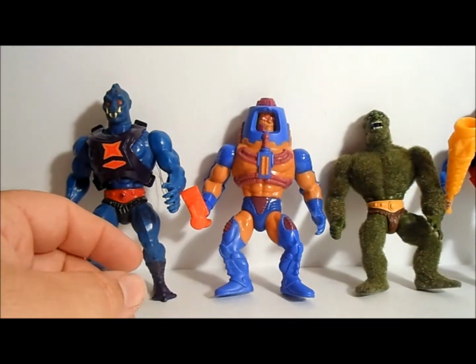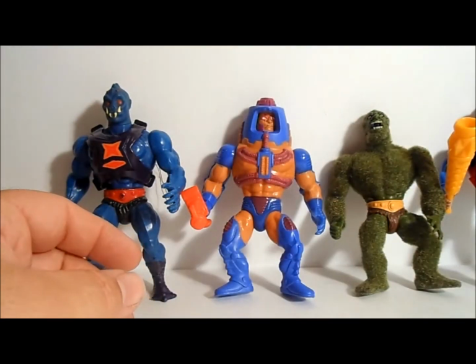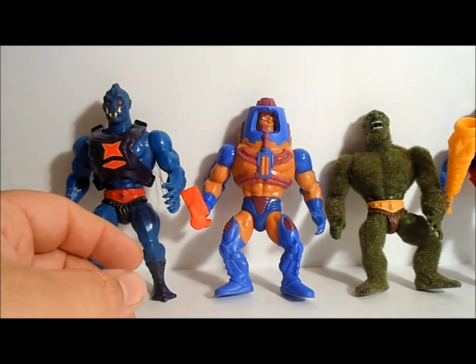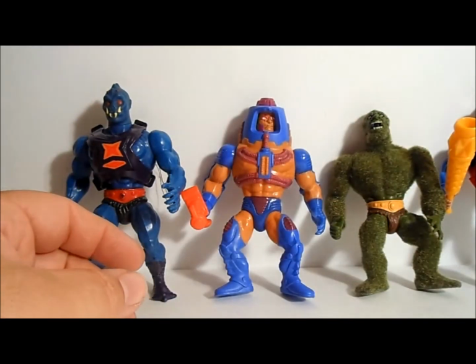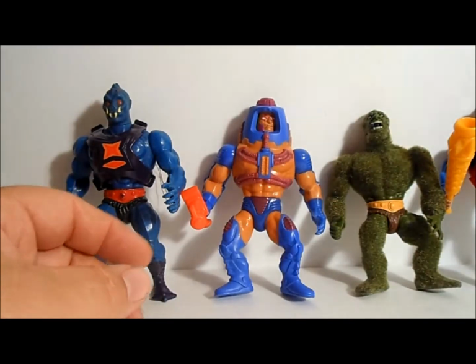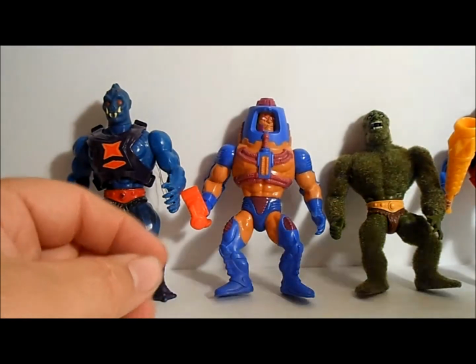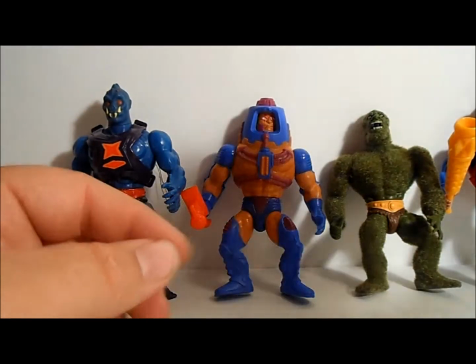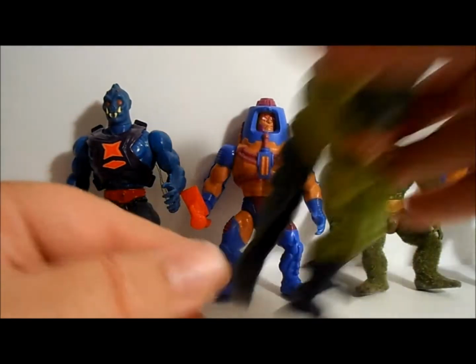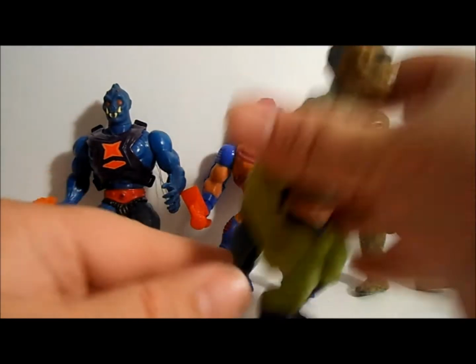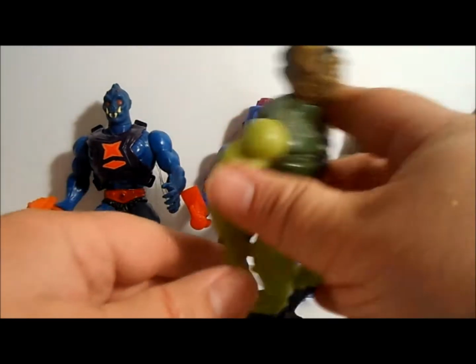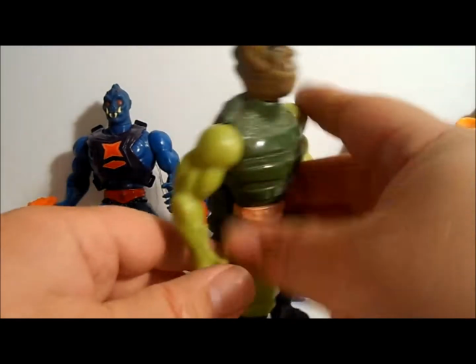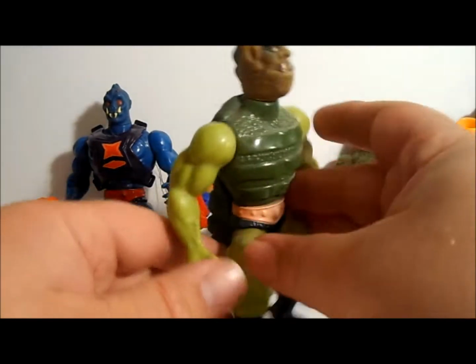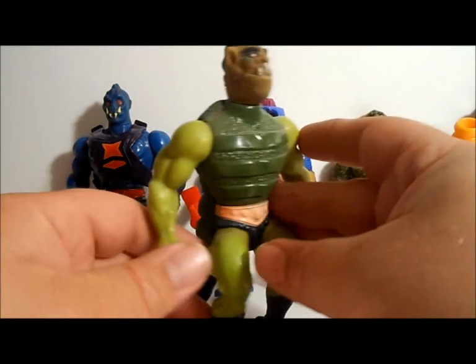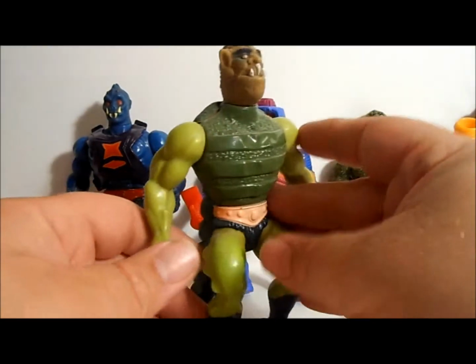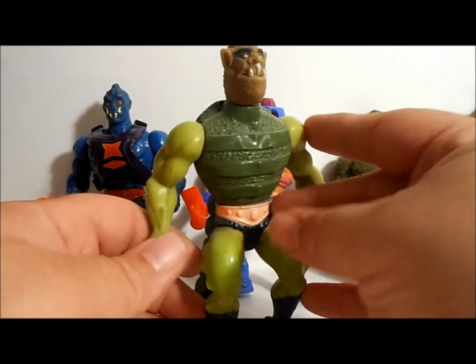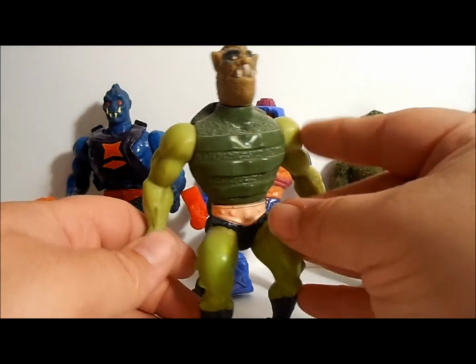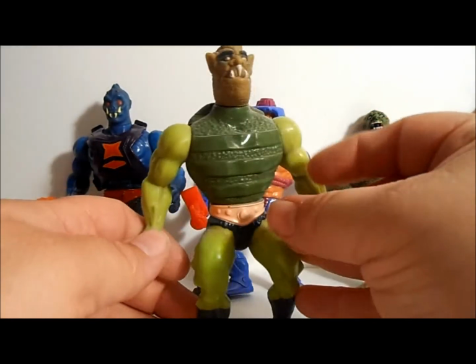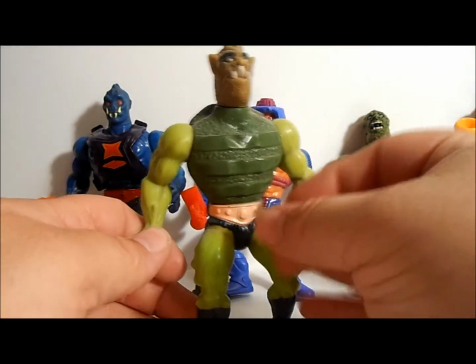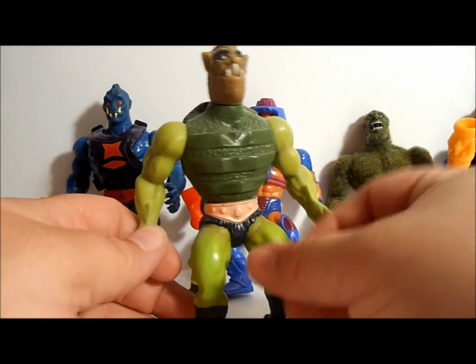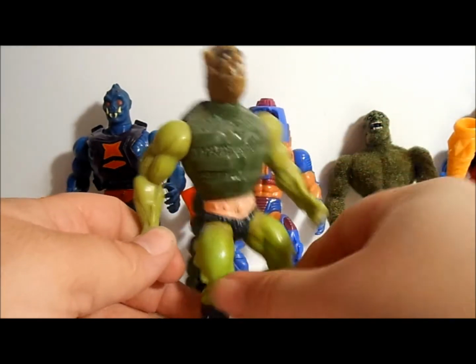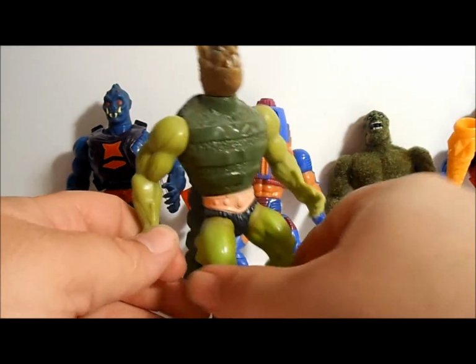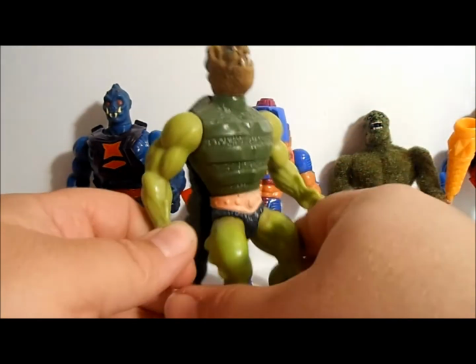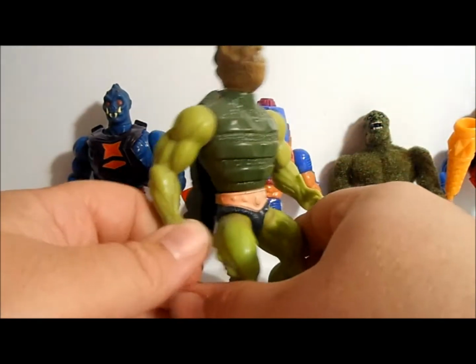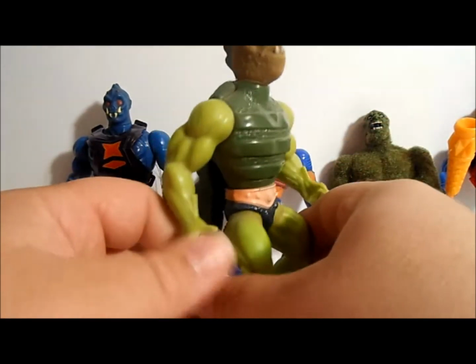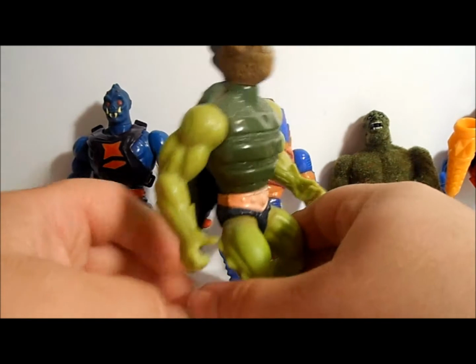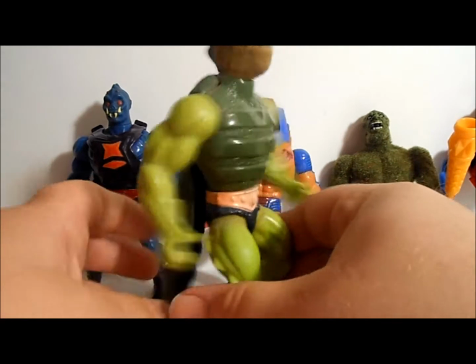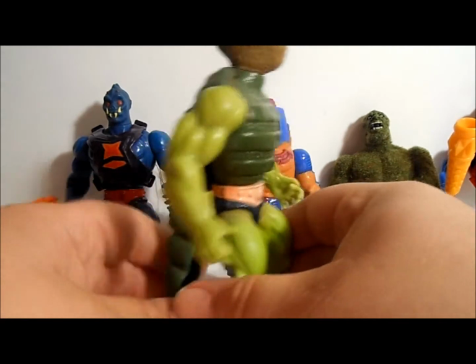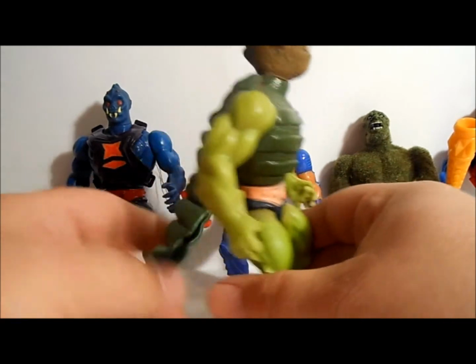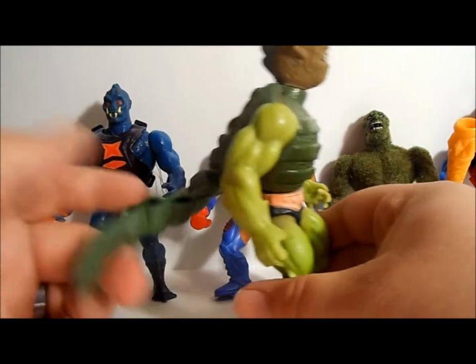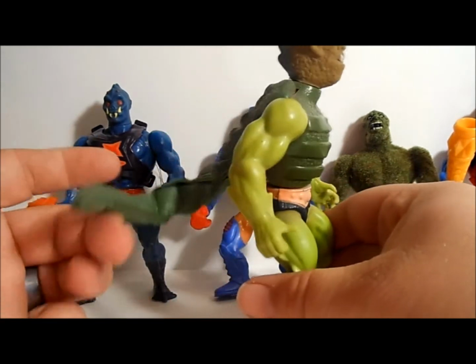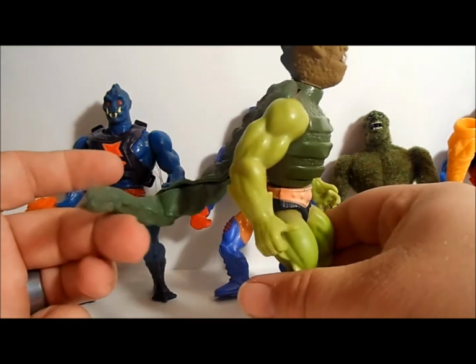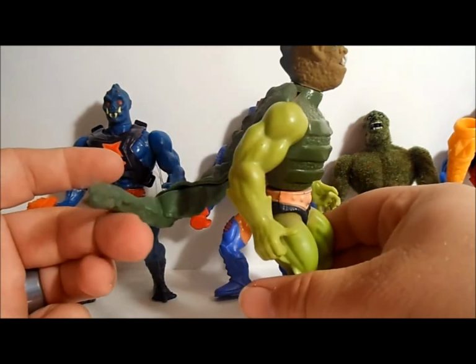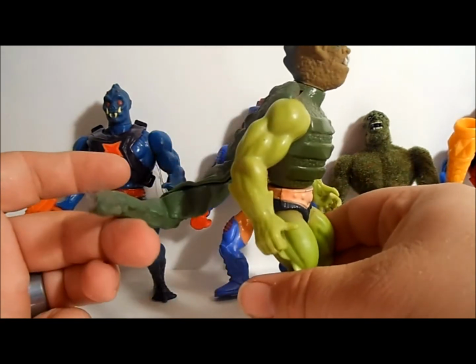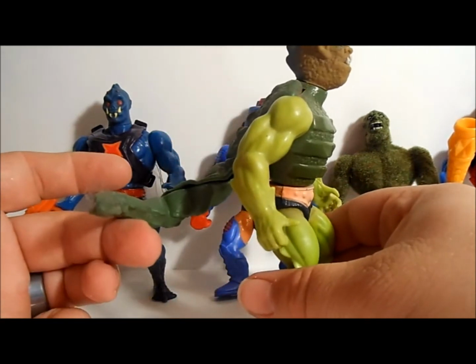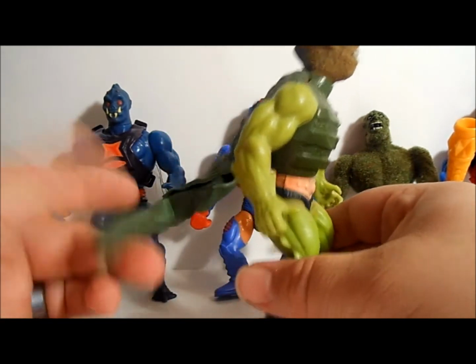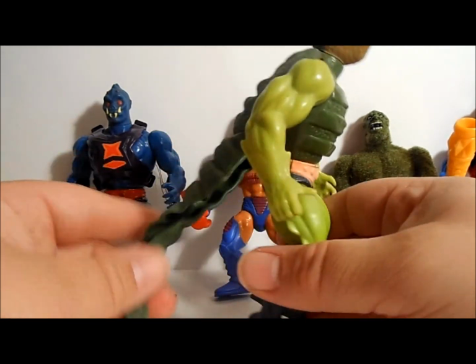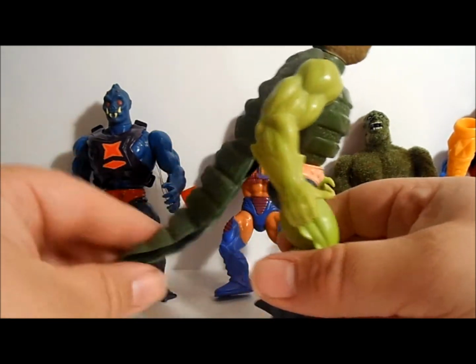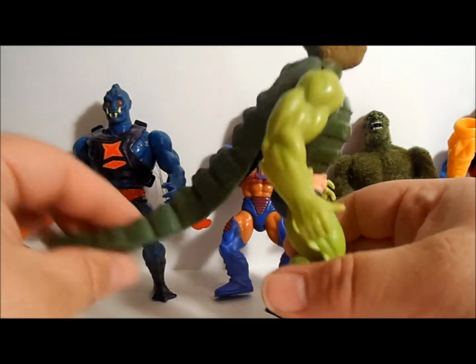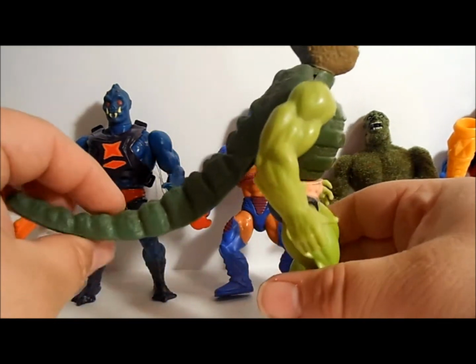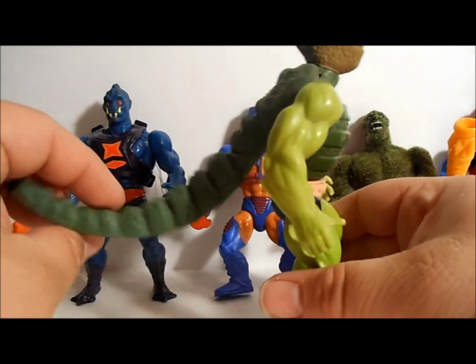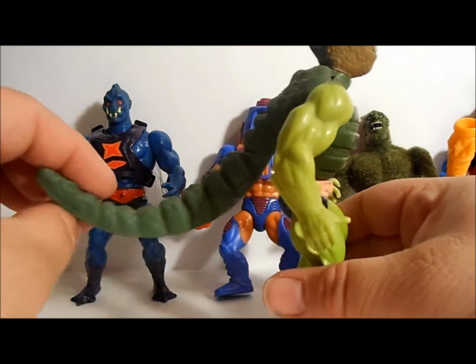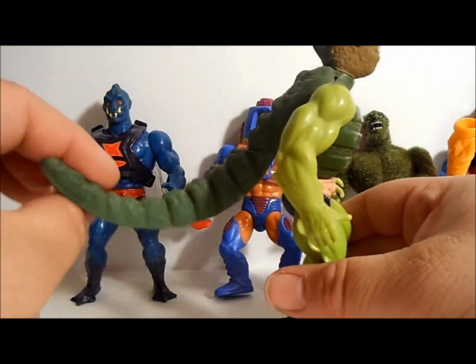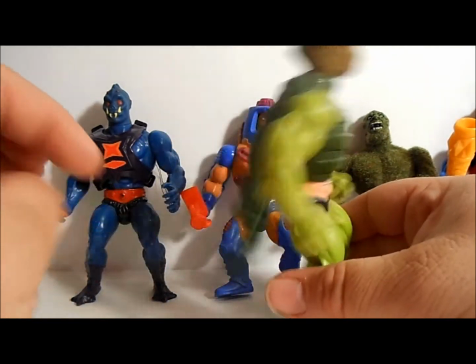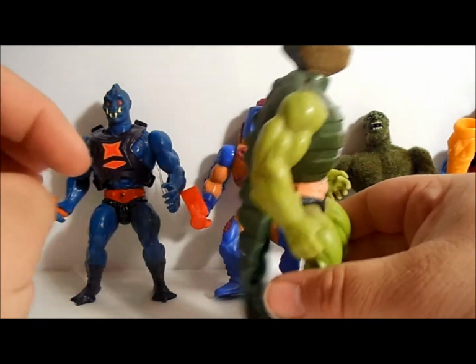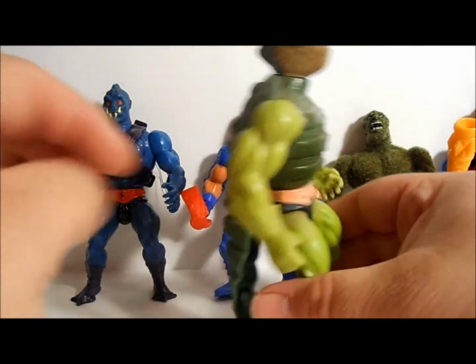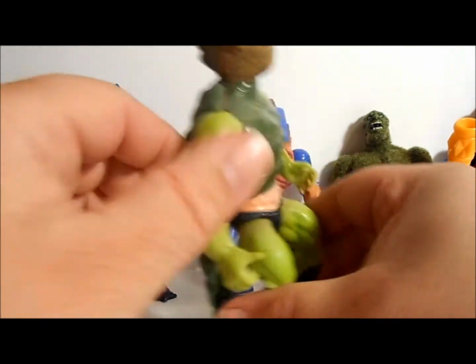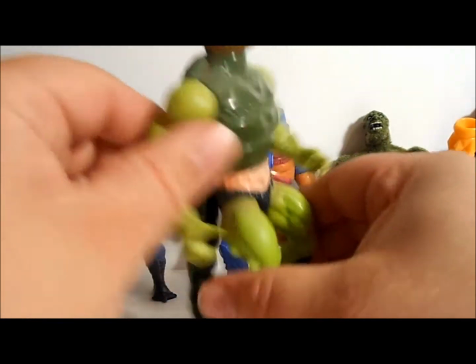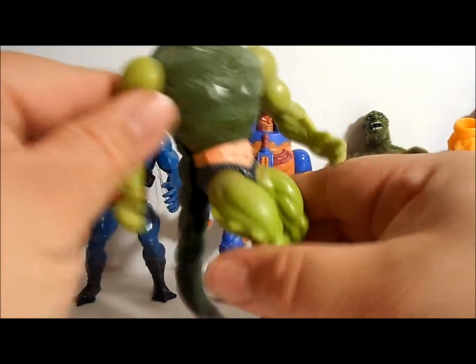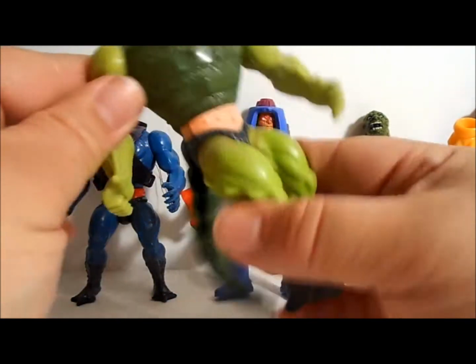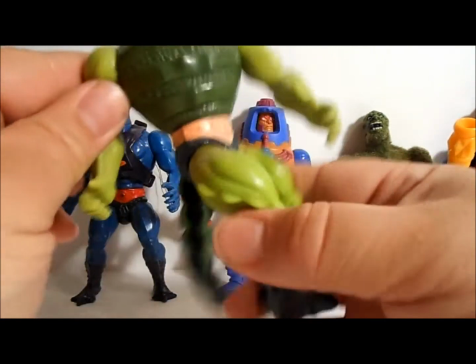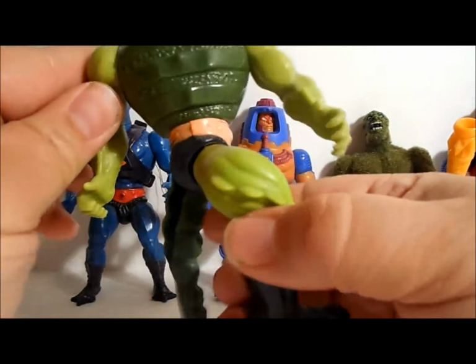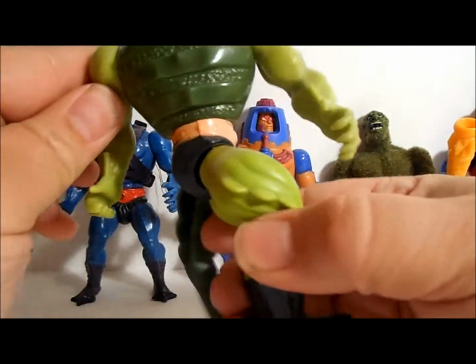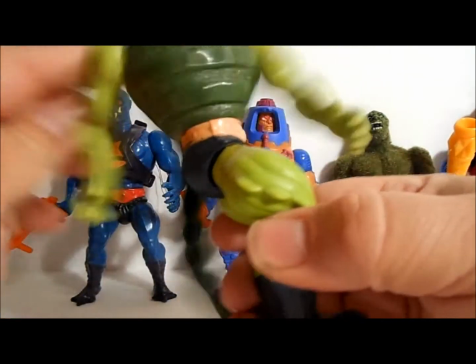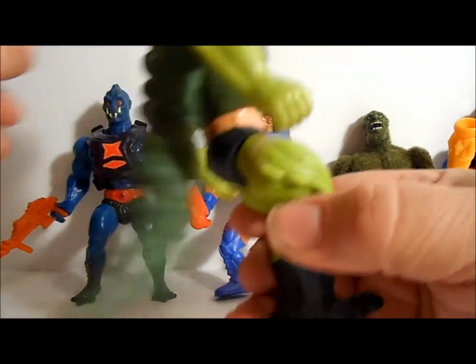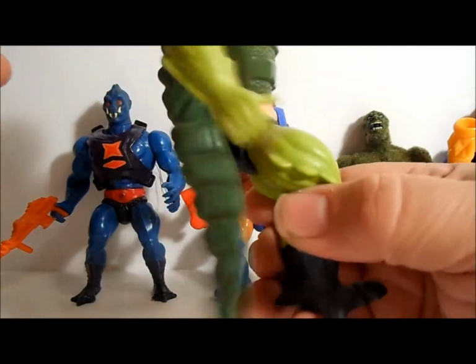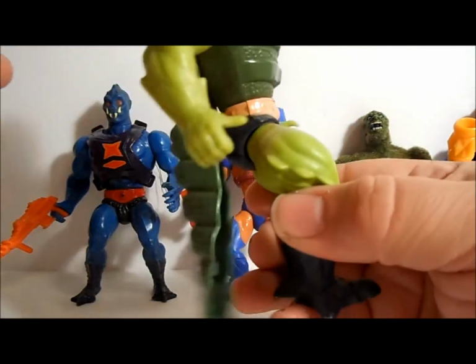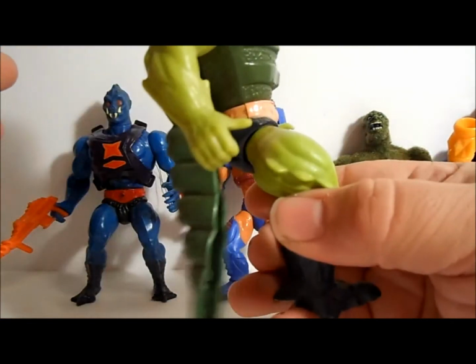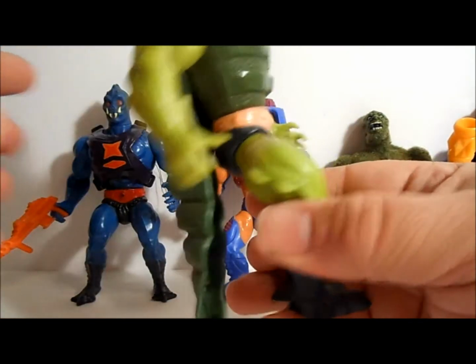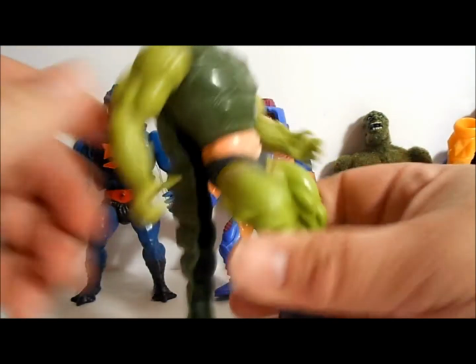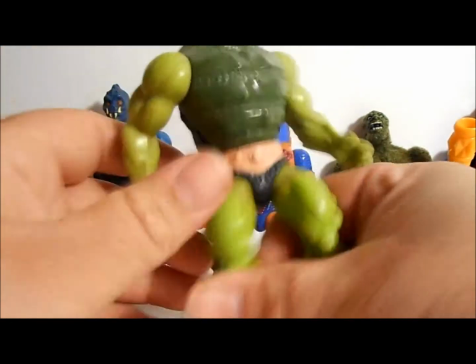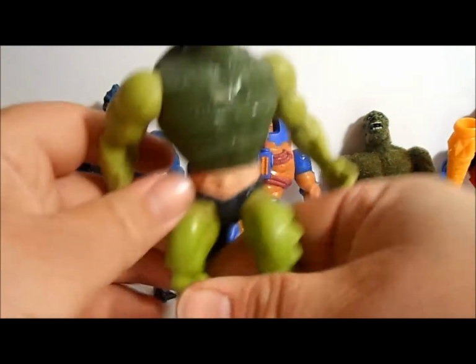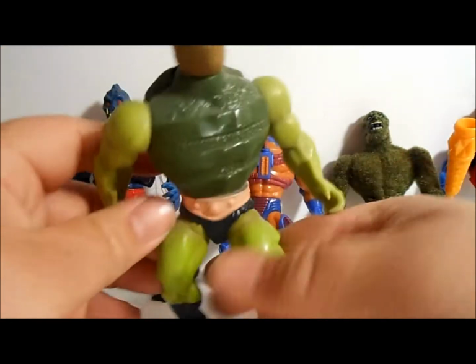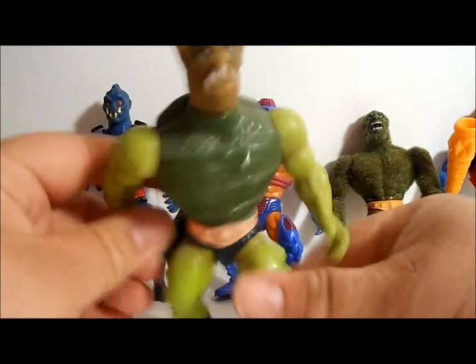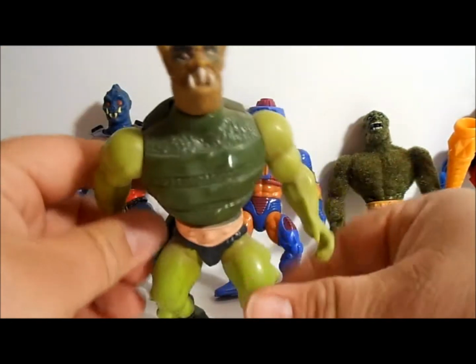Next up, Whiplash. What did Whiplash do? He had a tail — a tail that can smack people like that — and an ugly face. Whiplash!